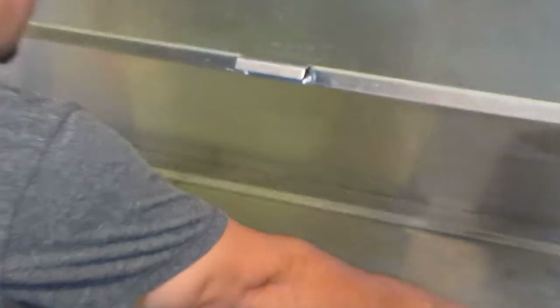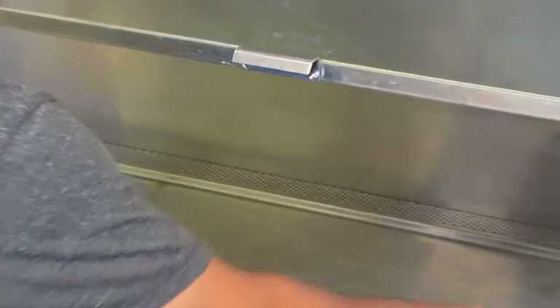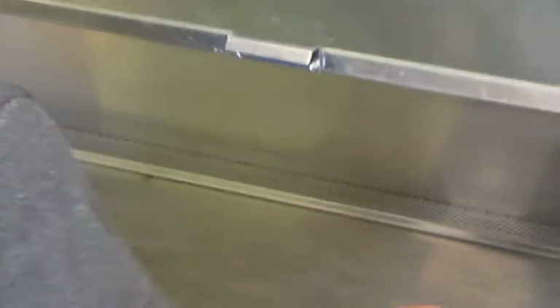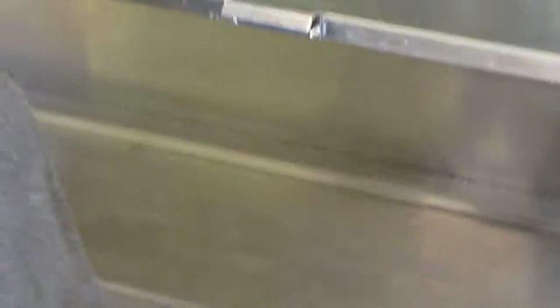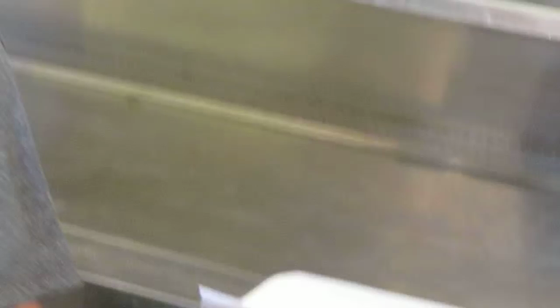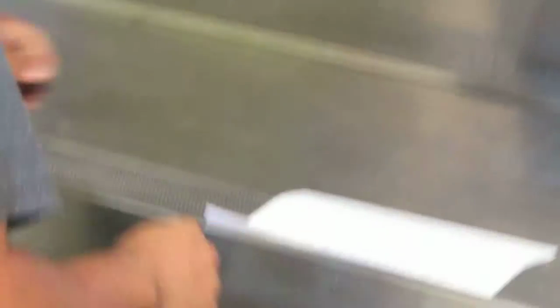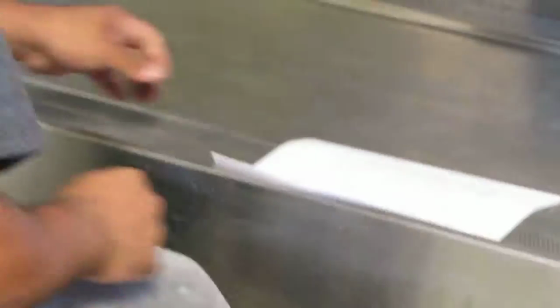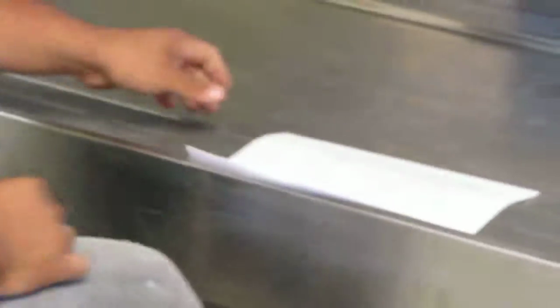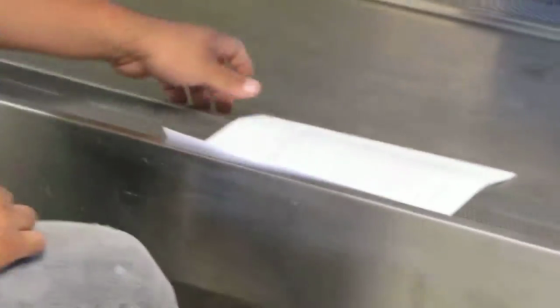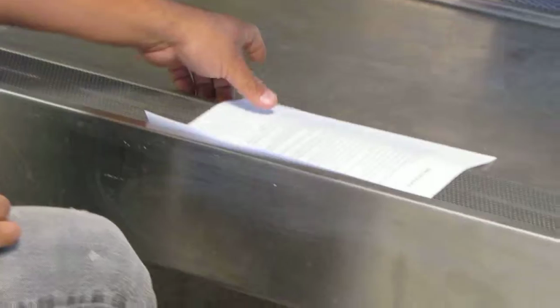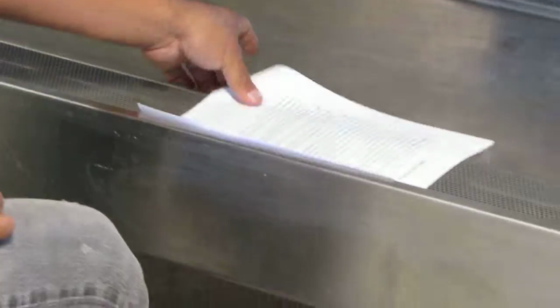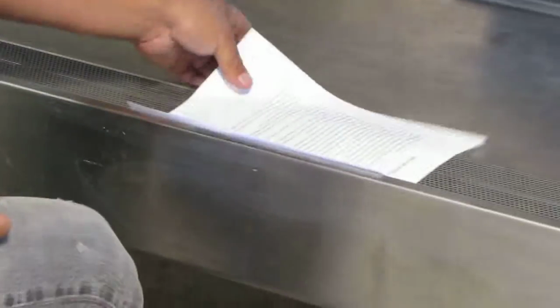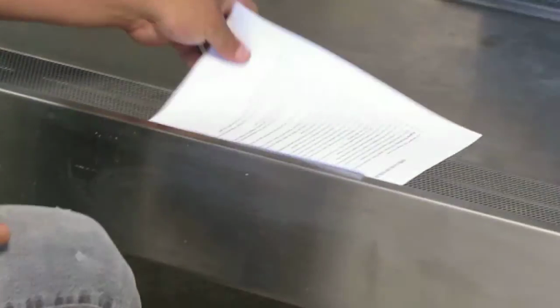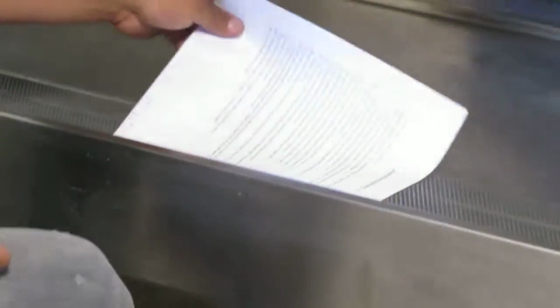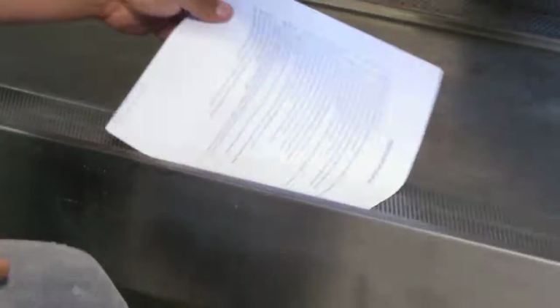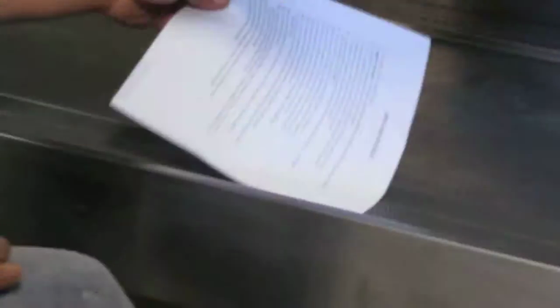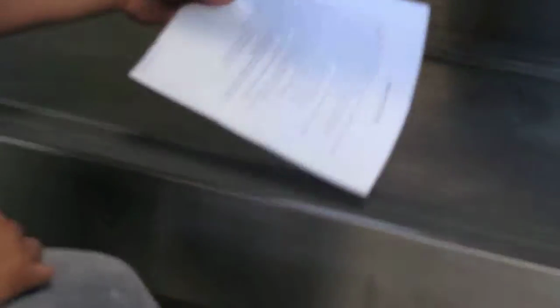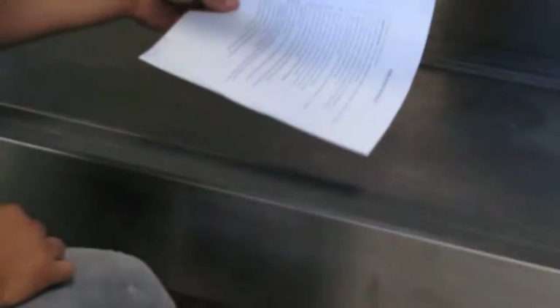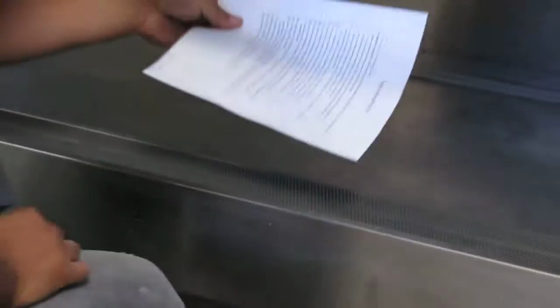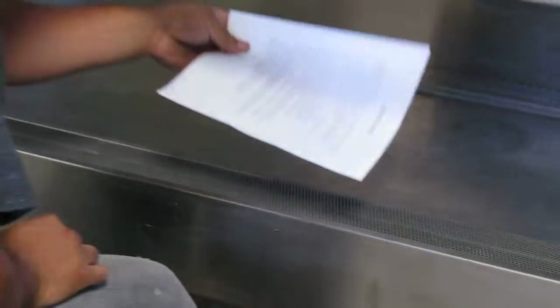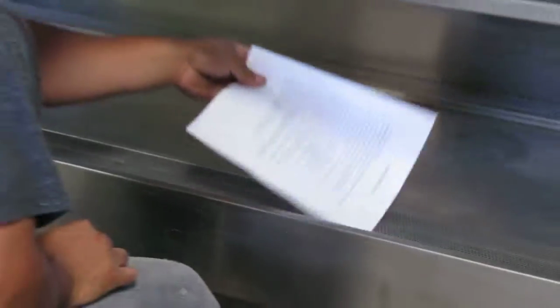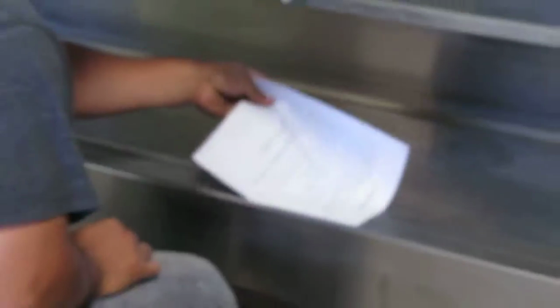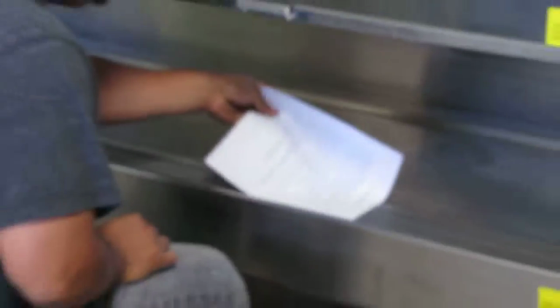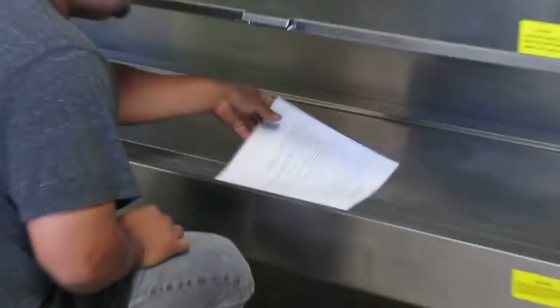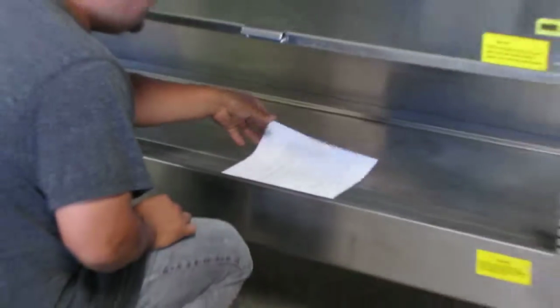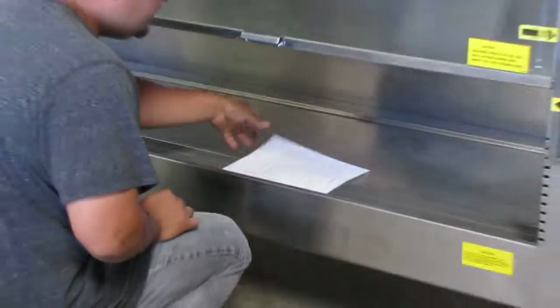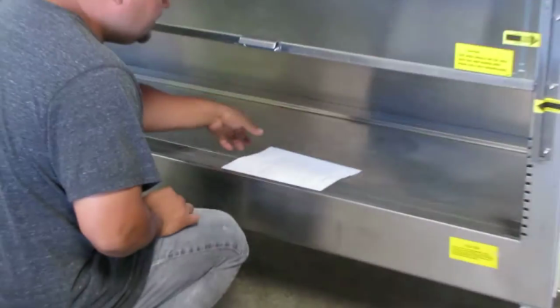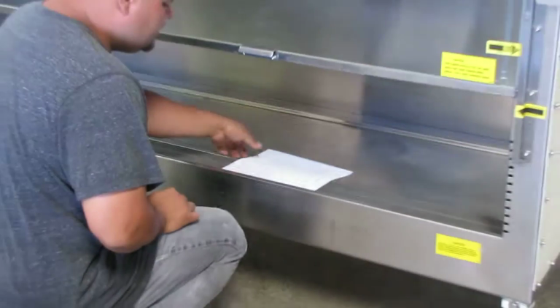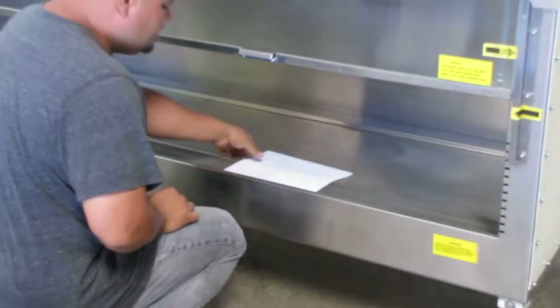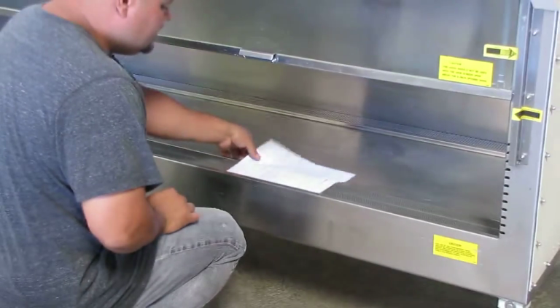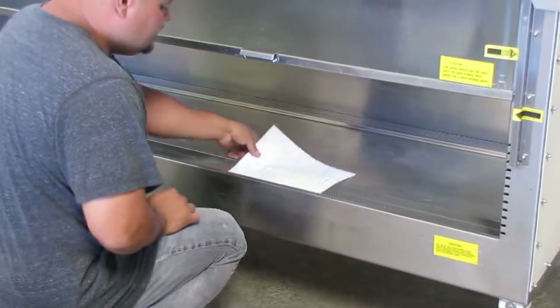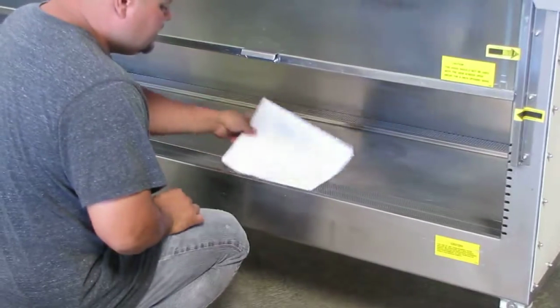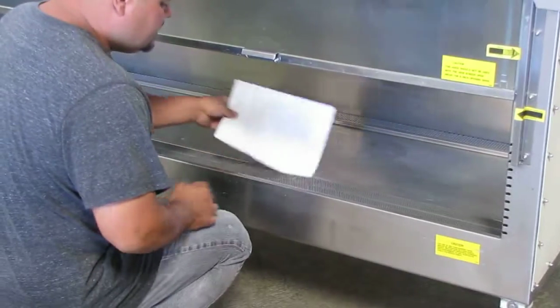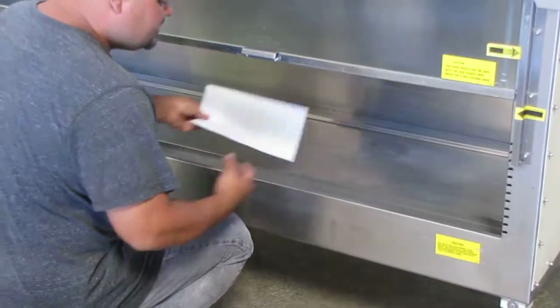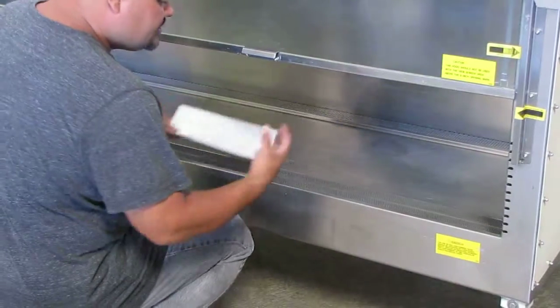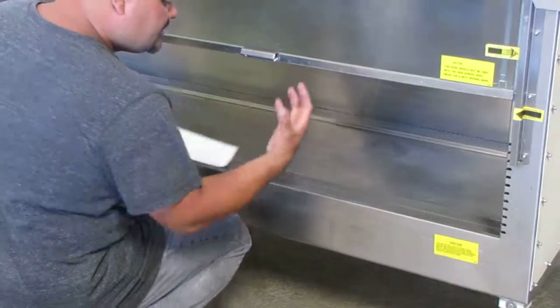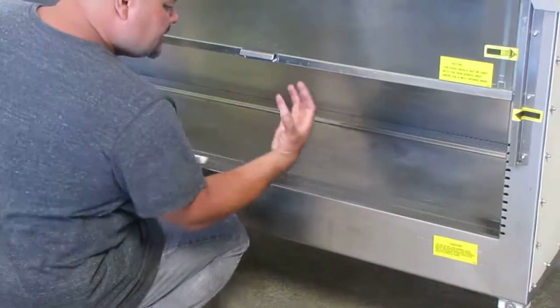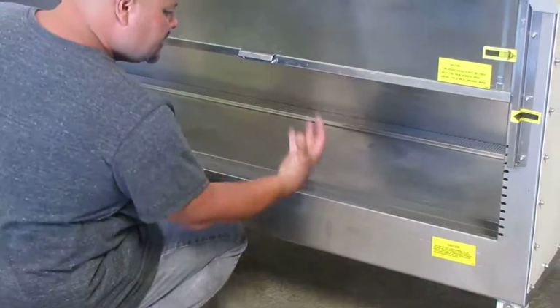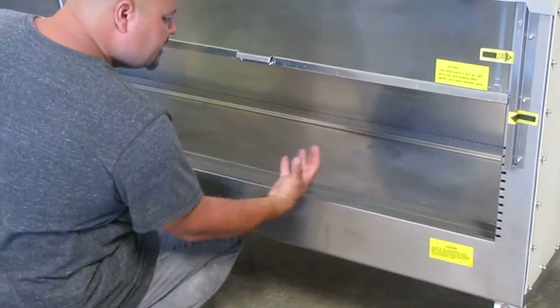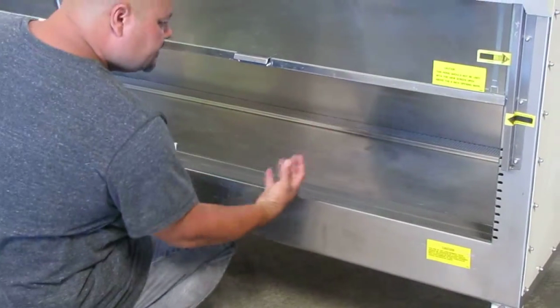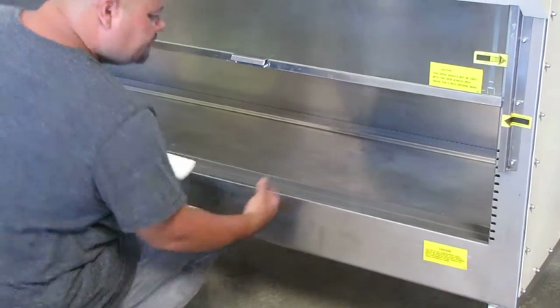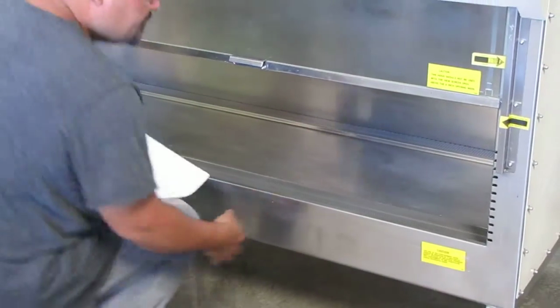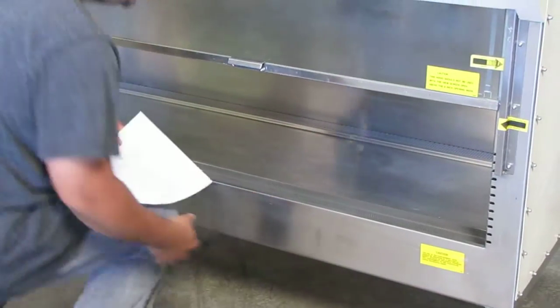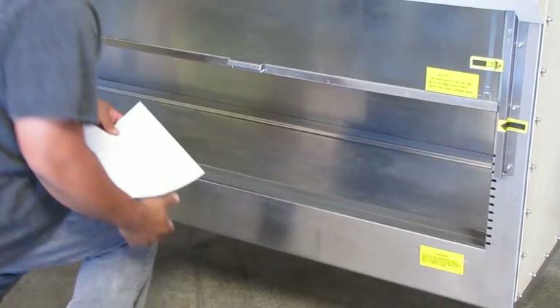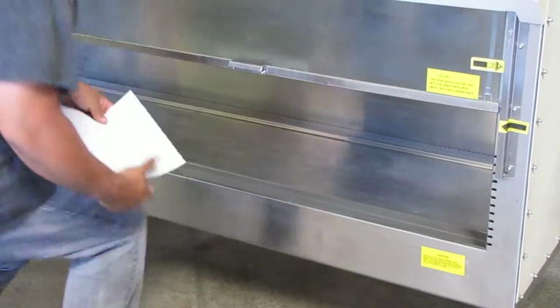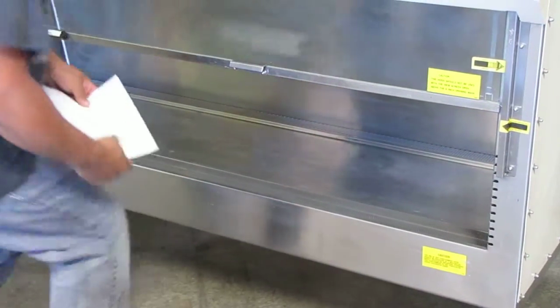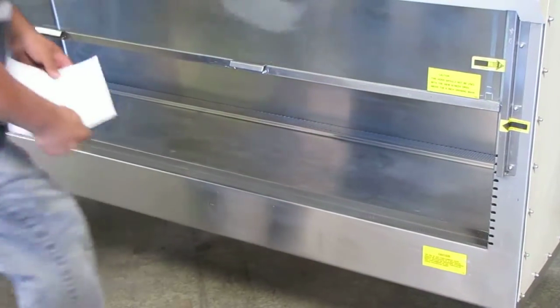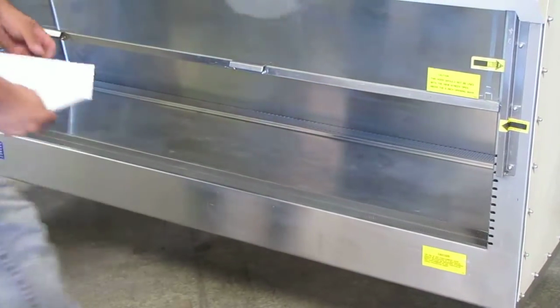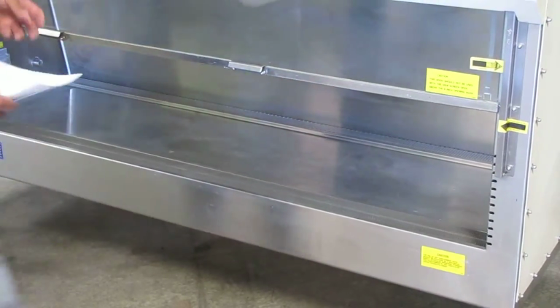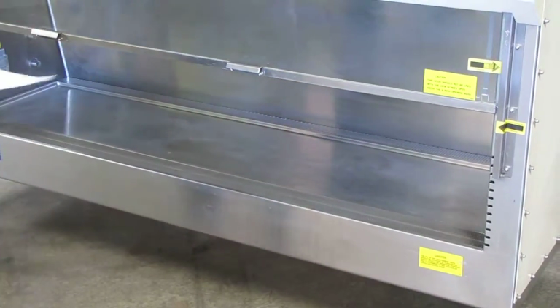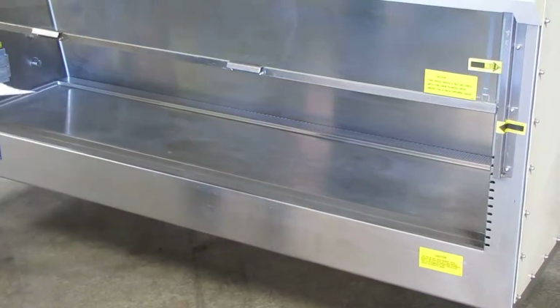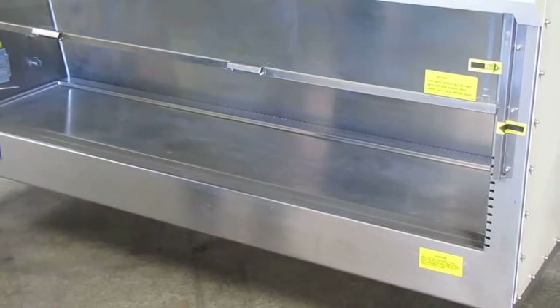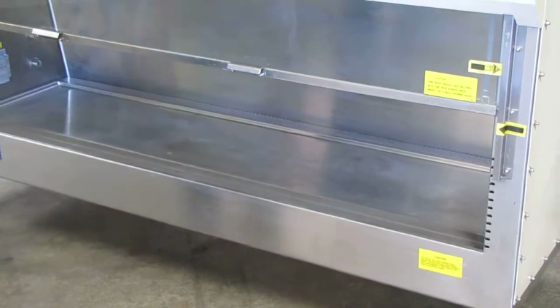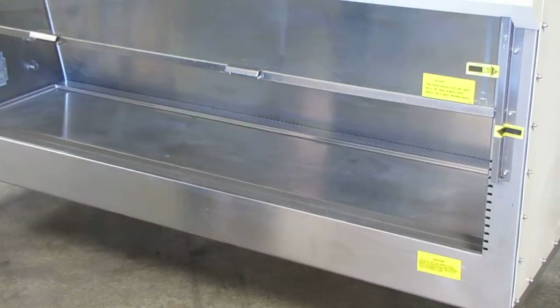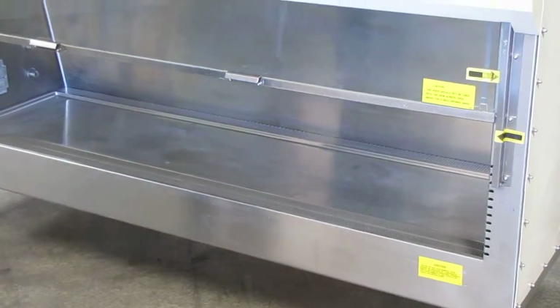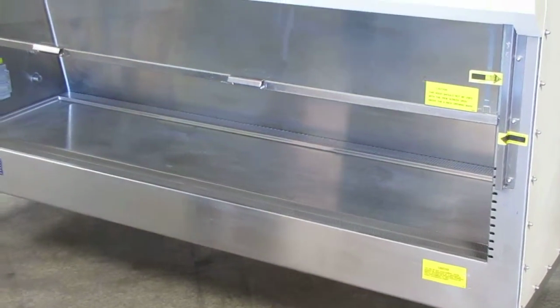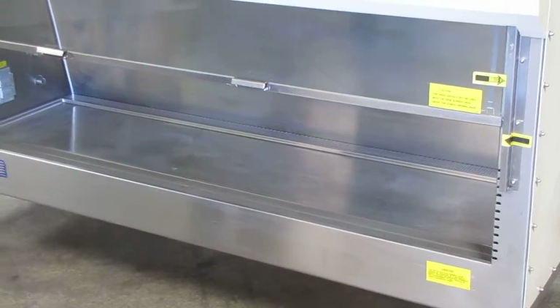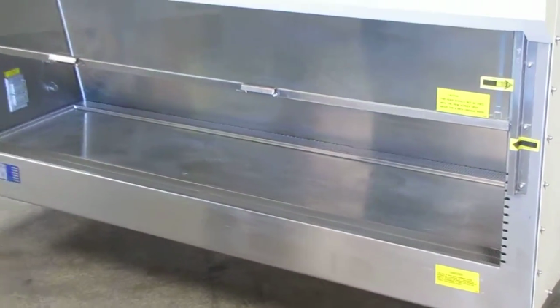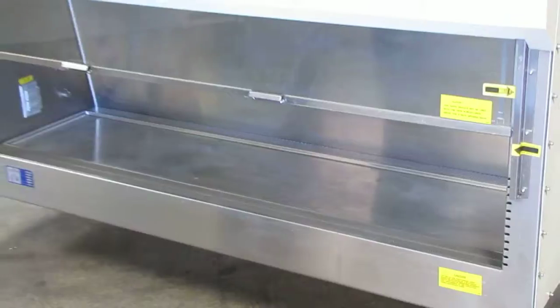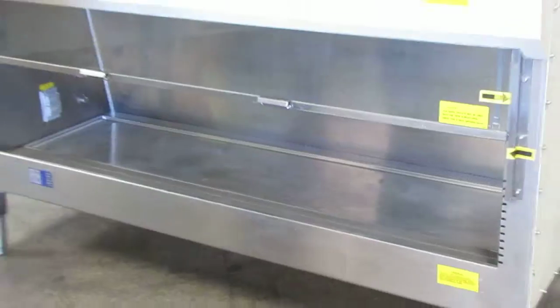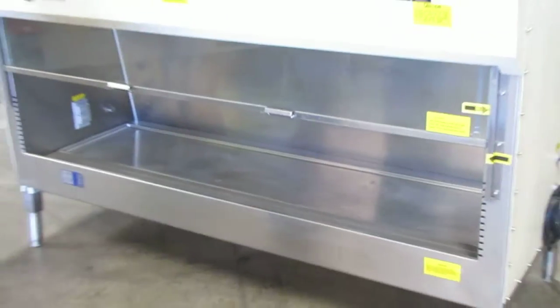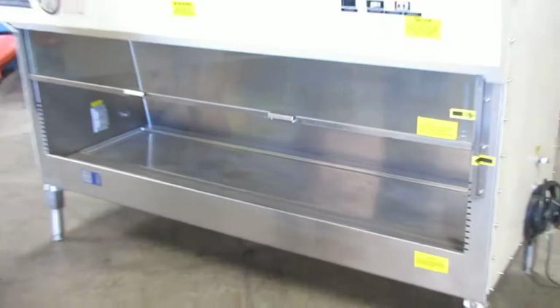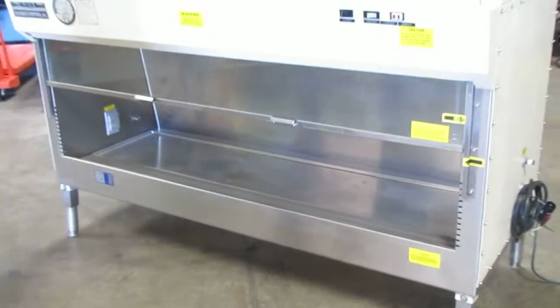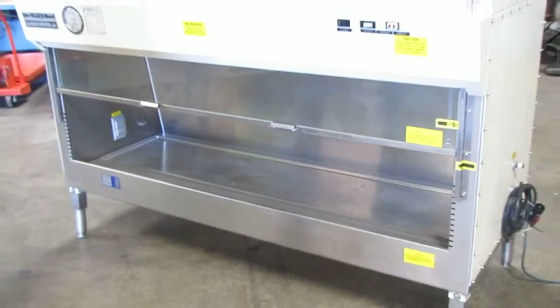So you see how it sucks in your paper? That's sucking in your fumes and it's going to direct them through your filters.